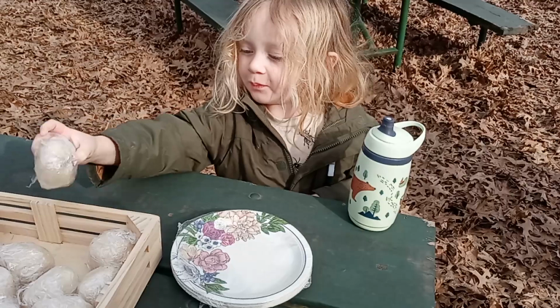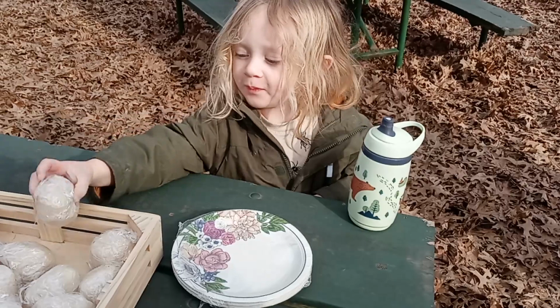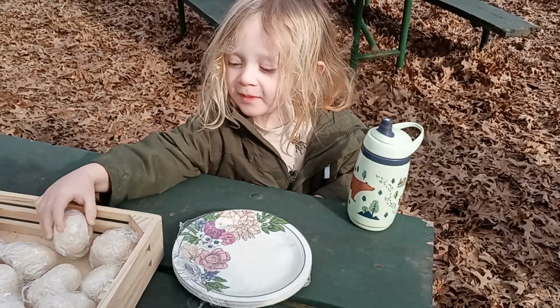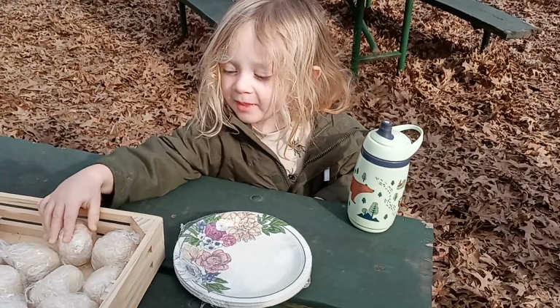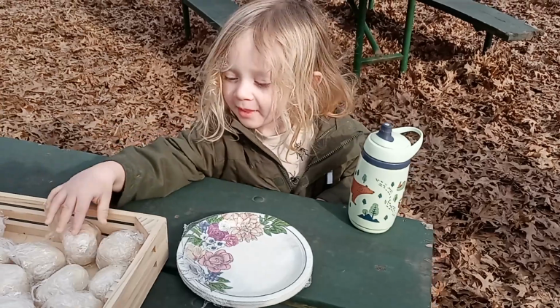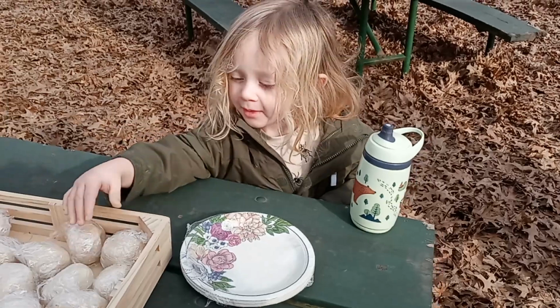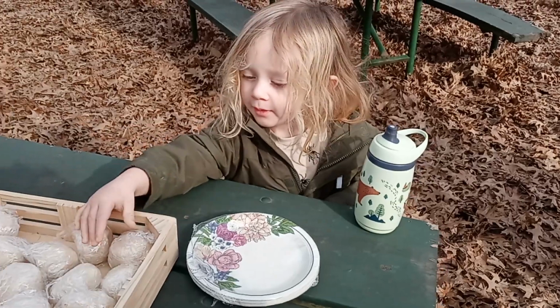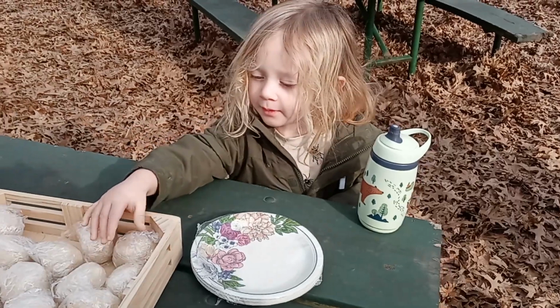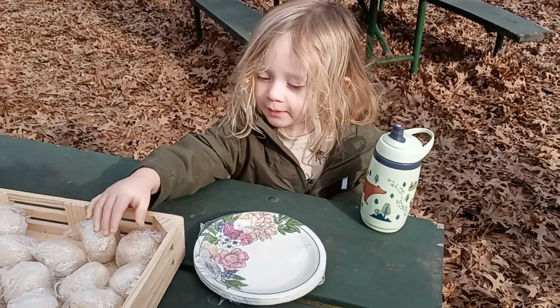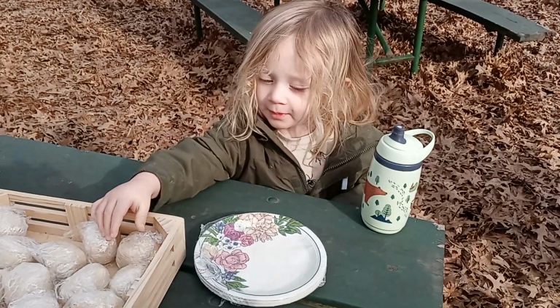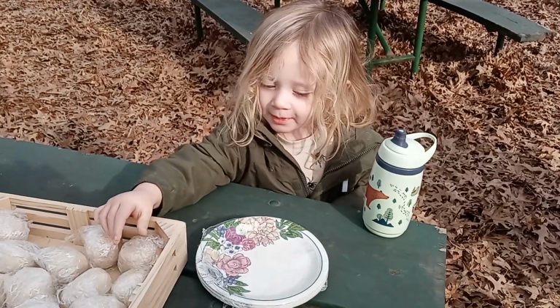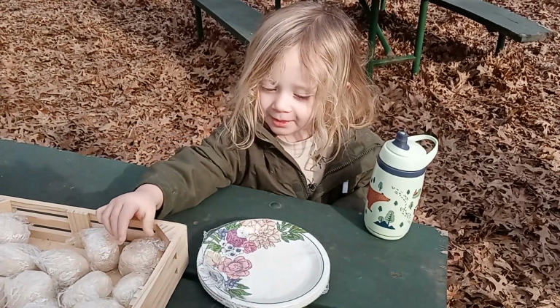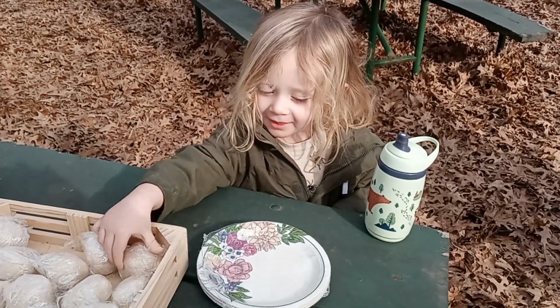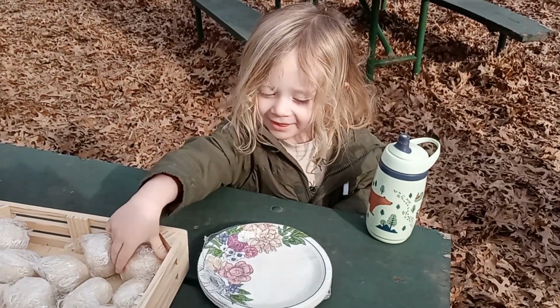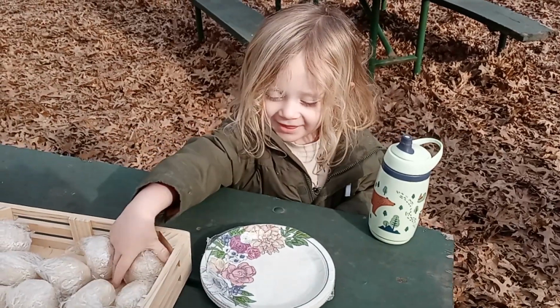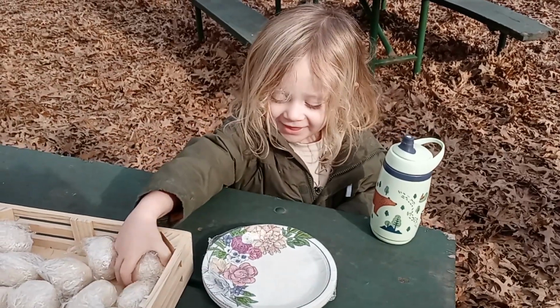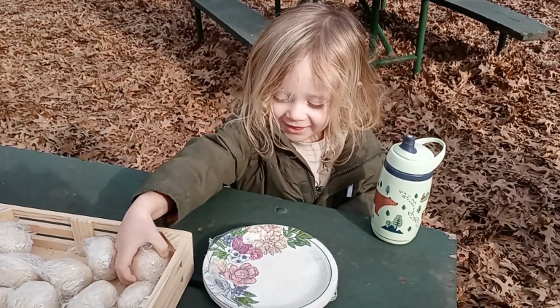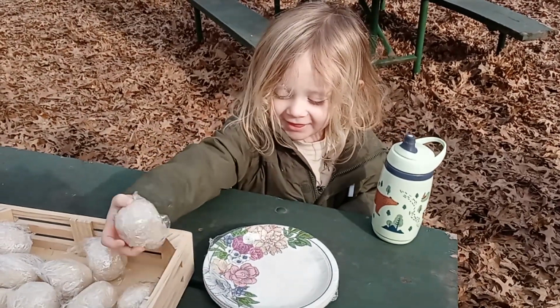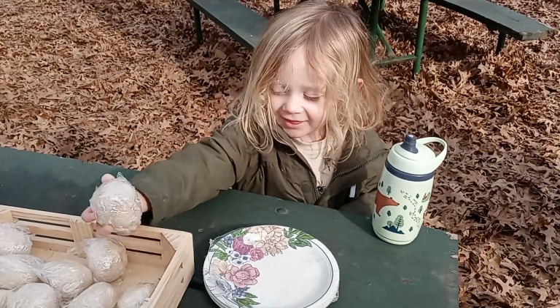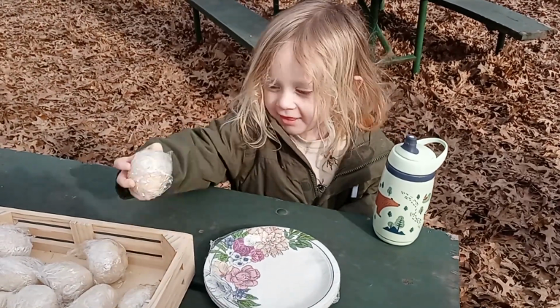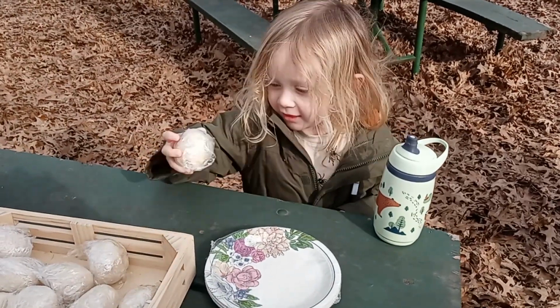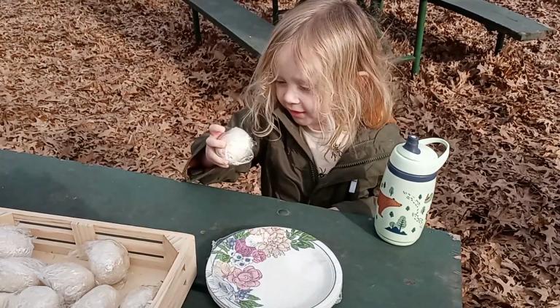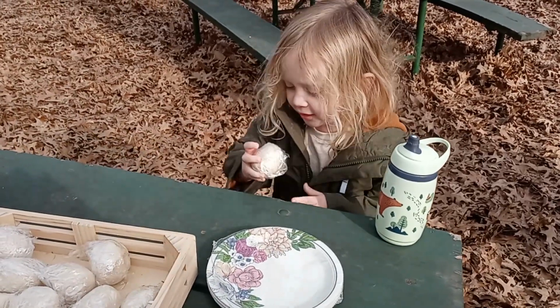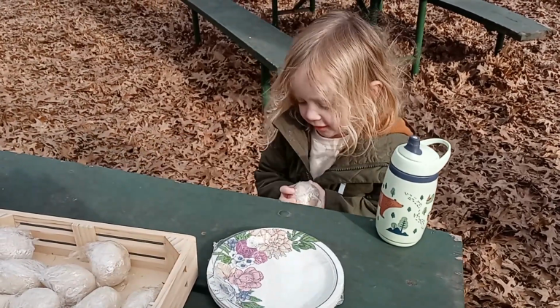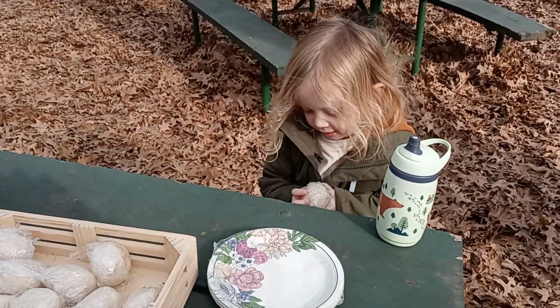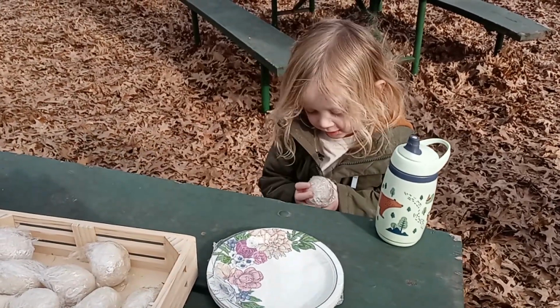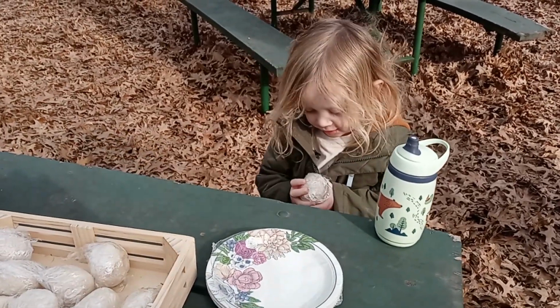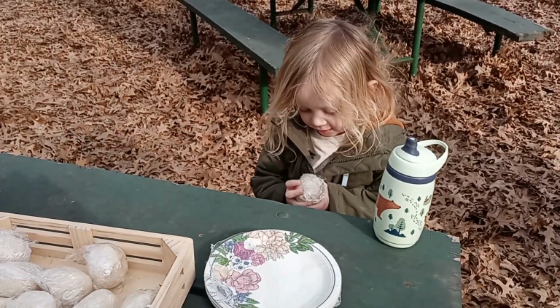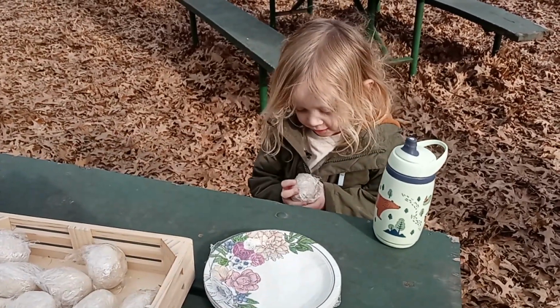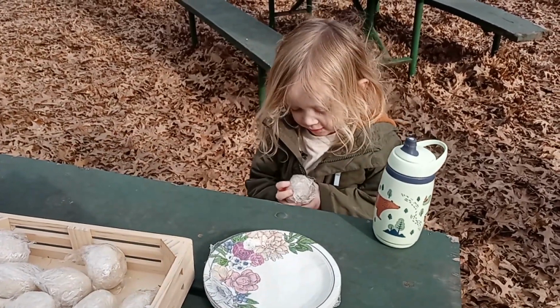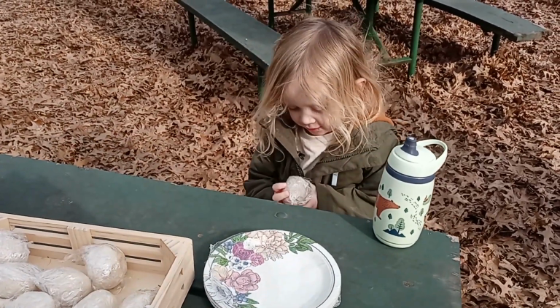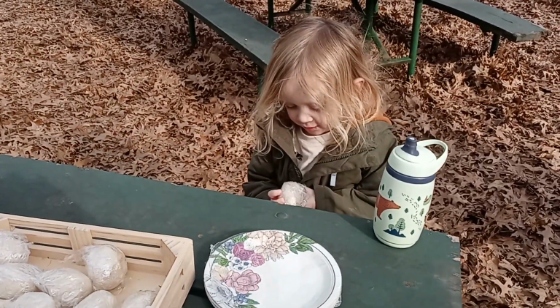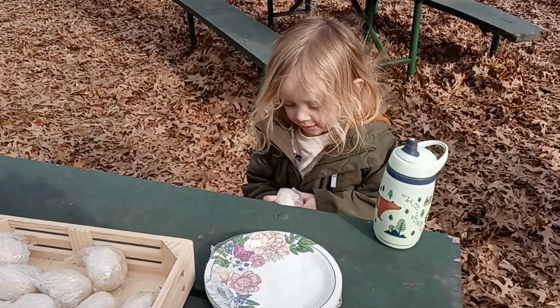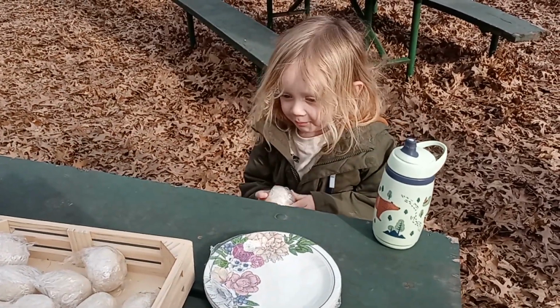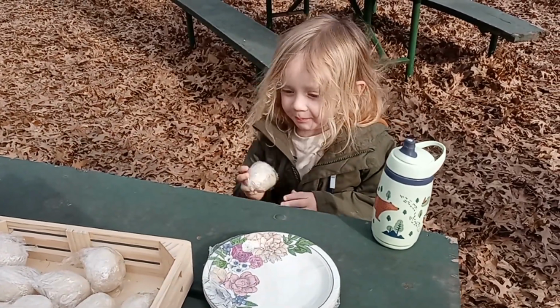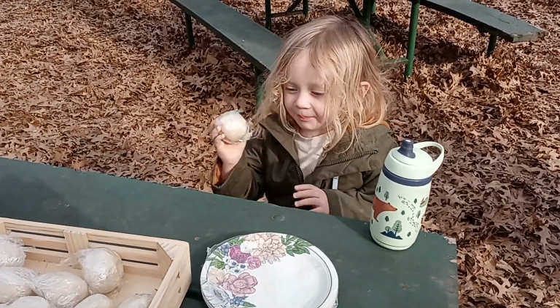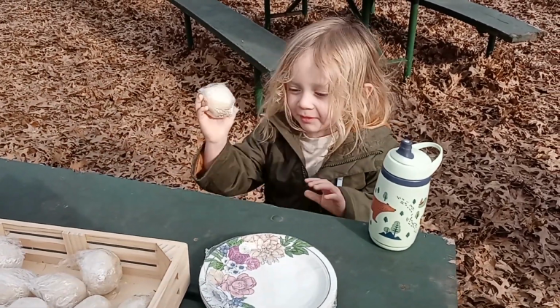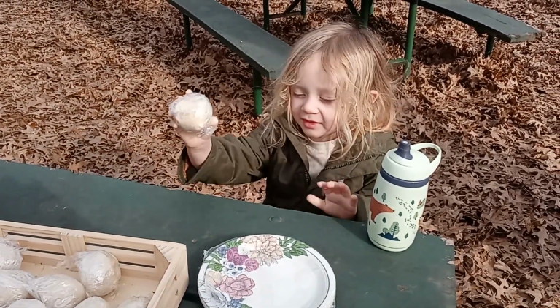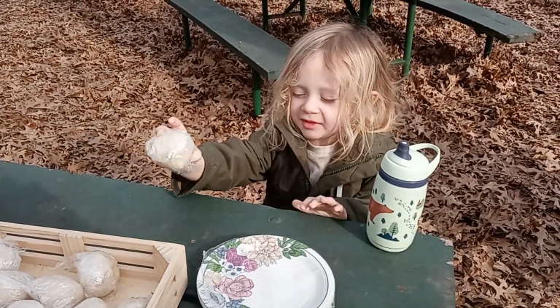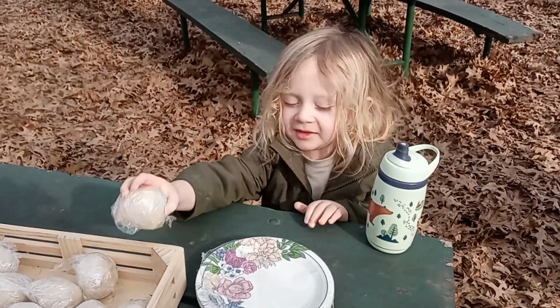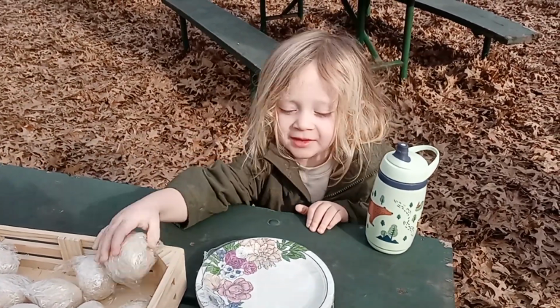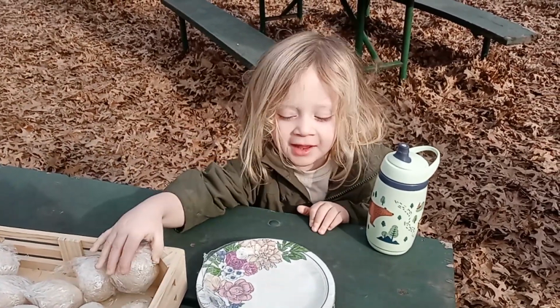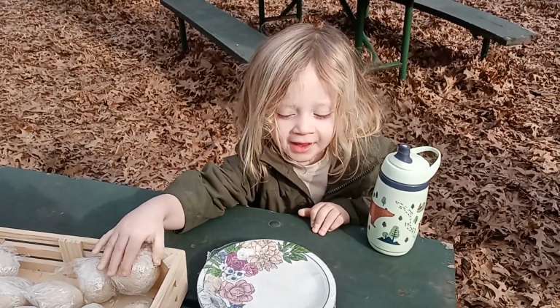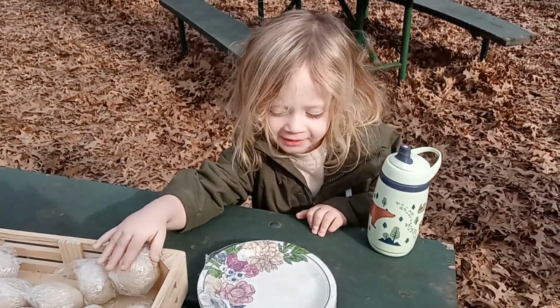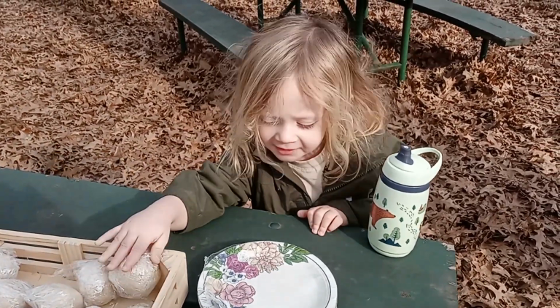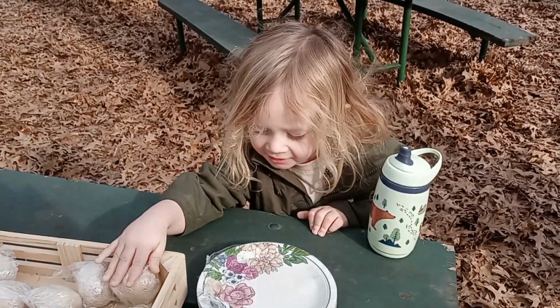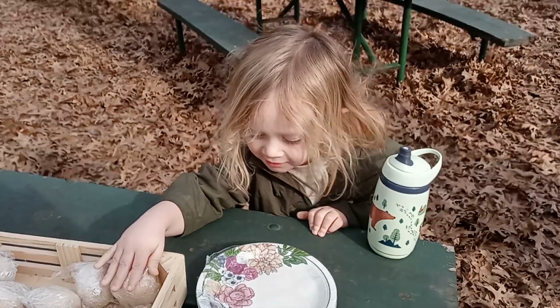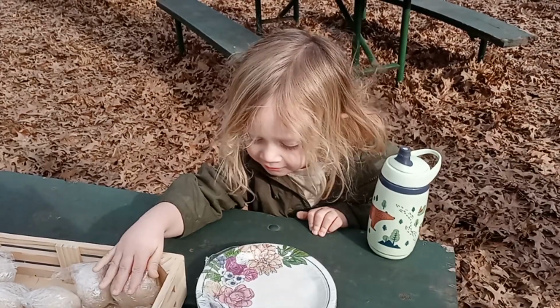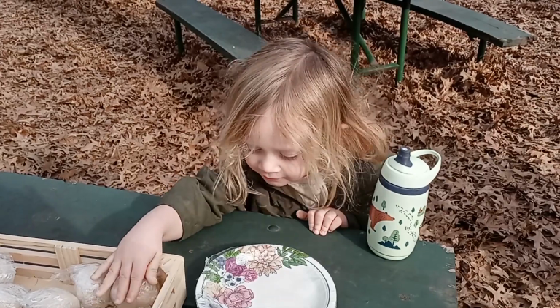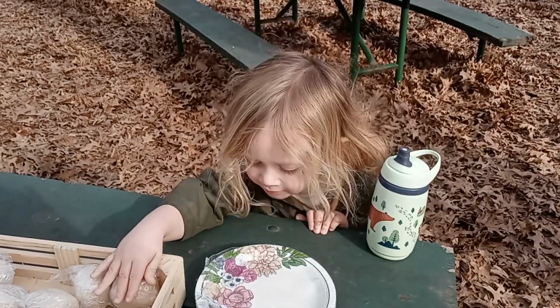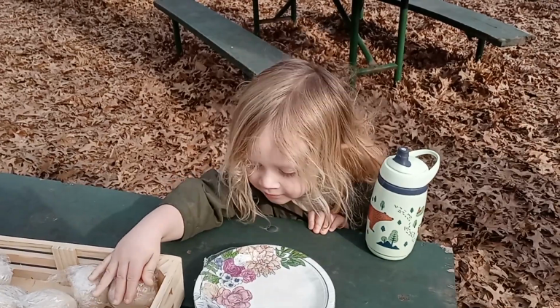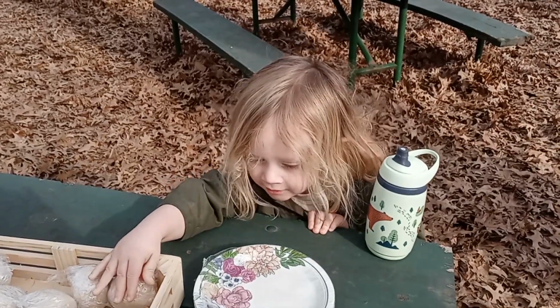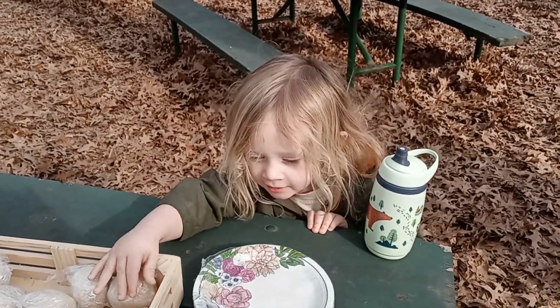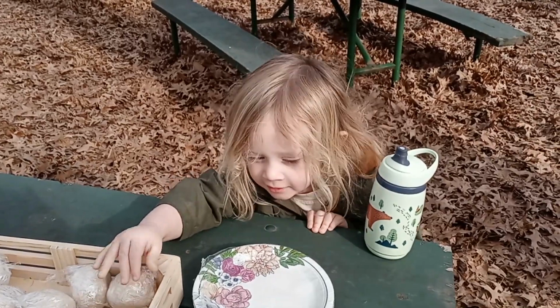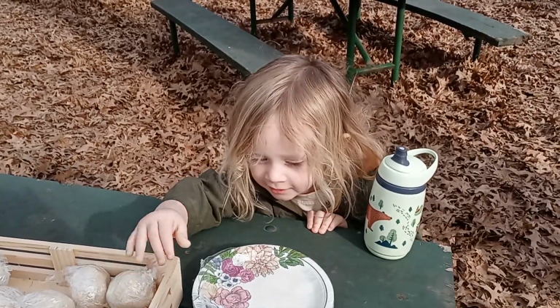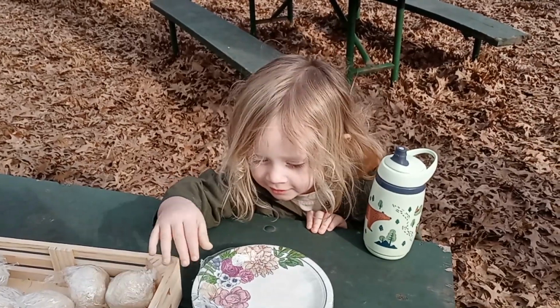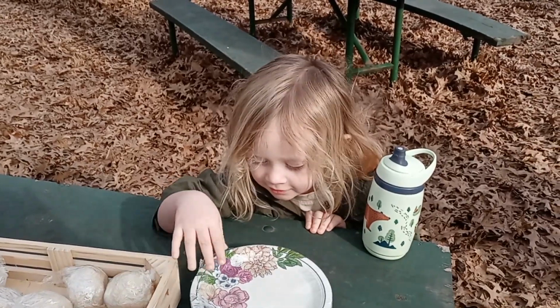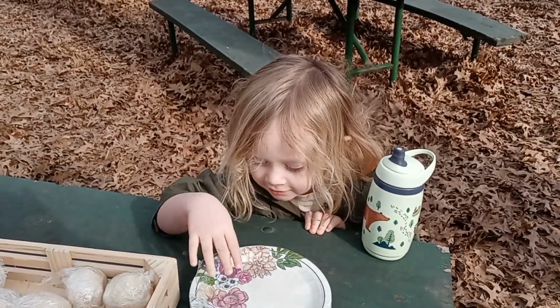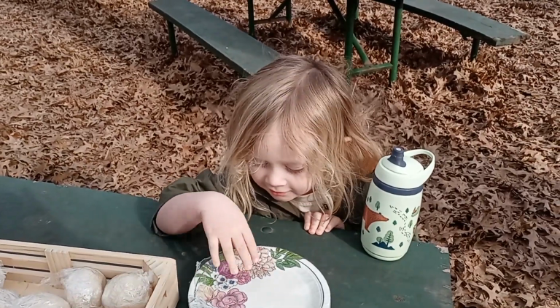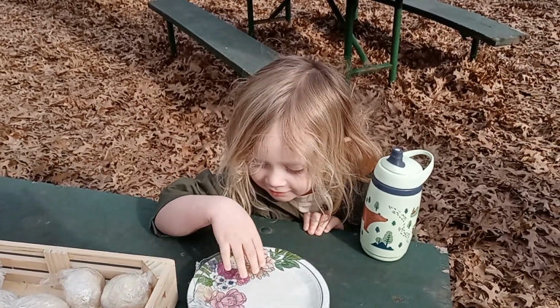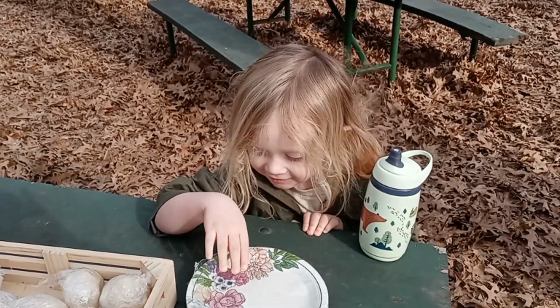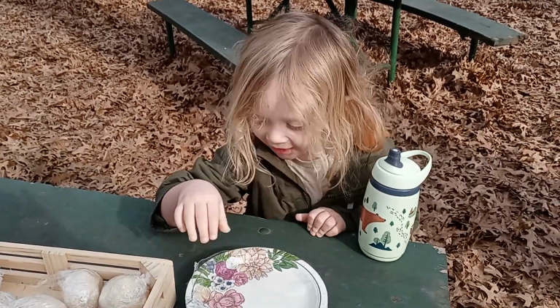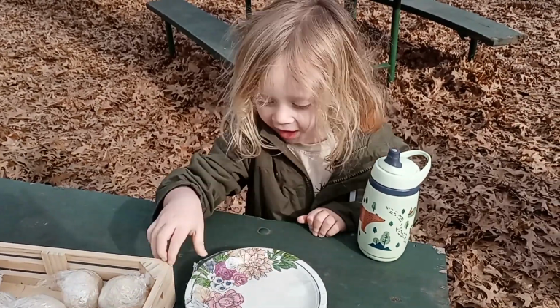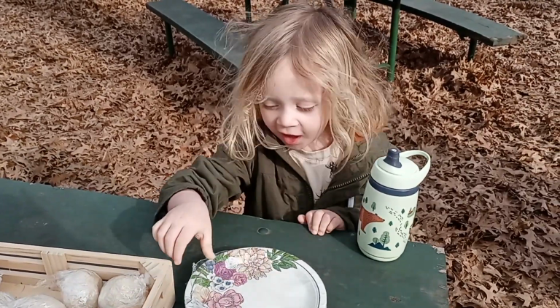Arlo, are you ready to make bird's nests for forest school? Forest nests? Yay!